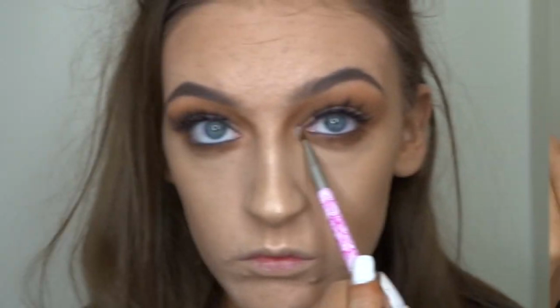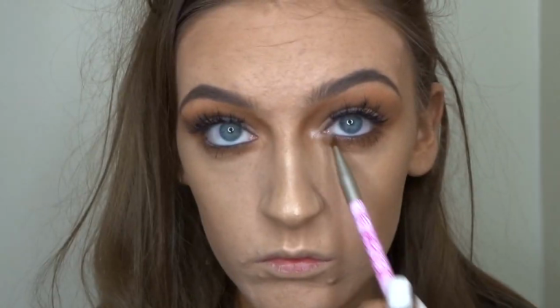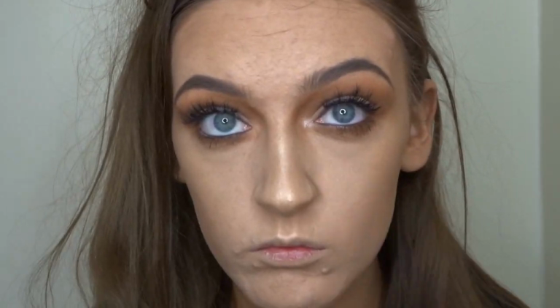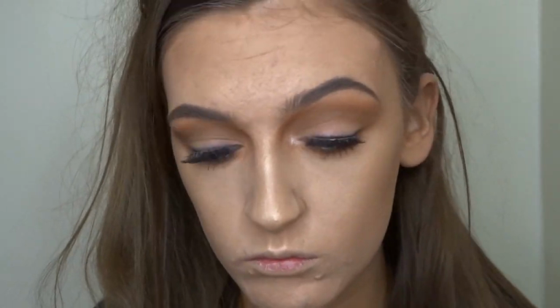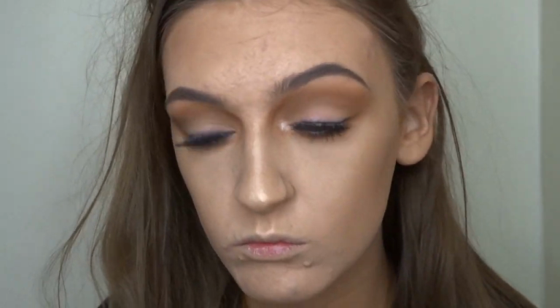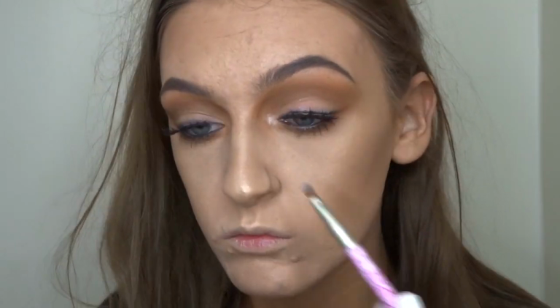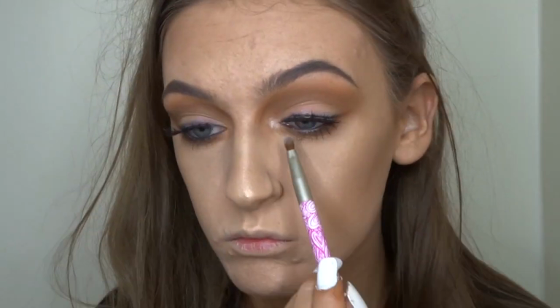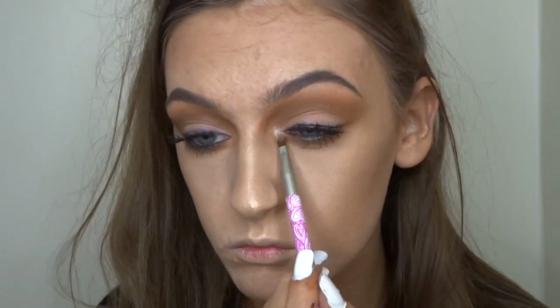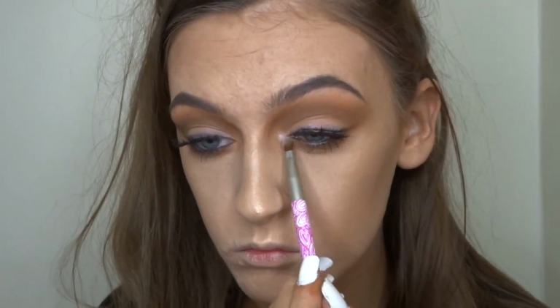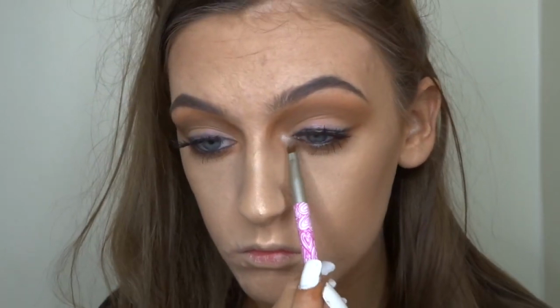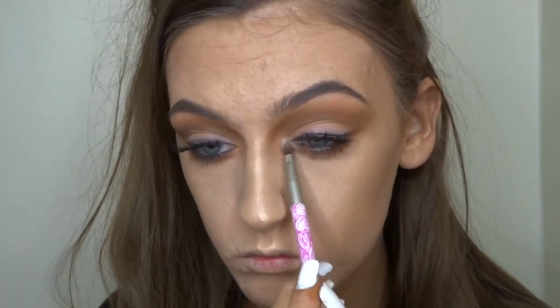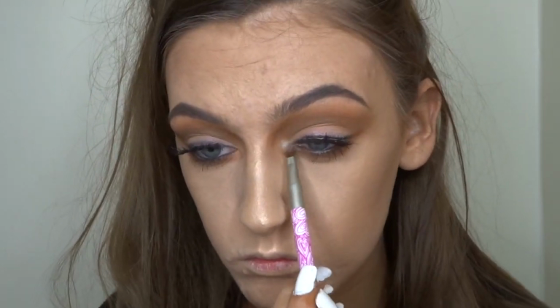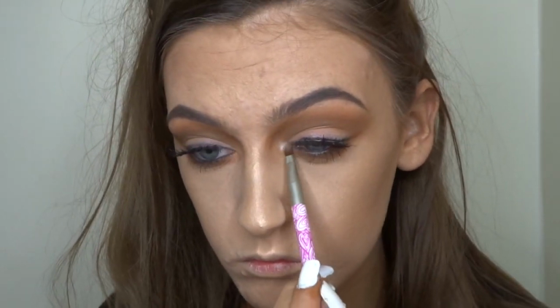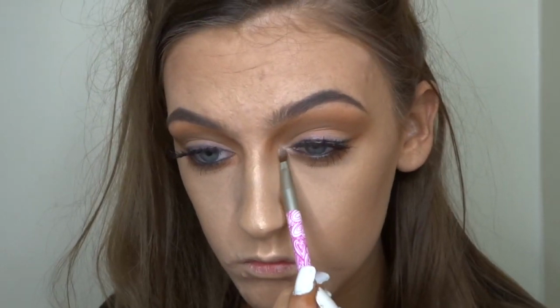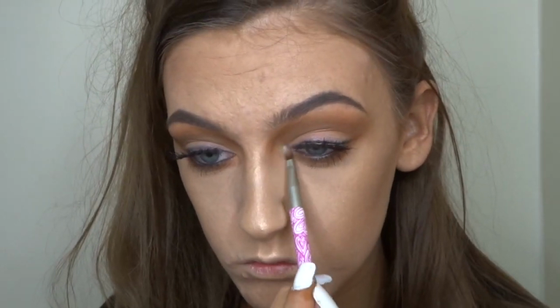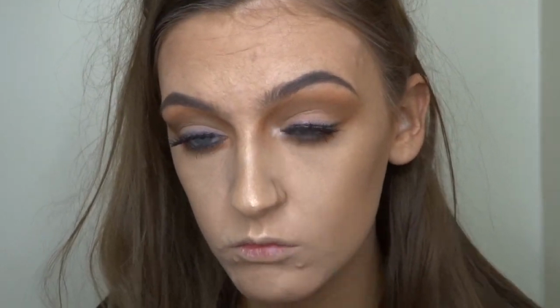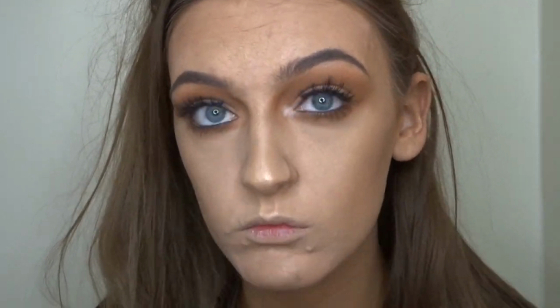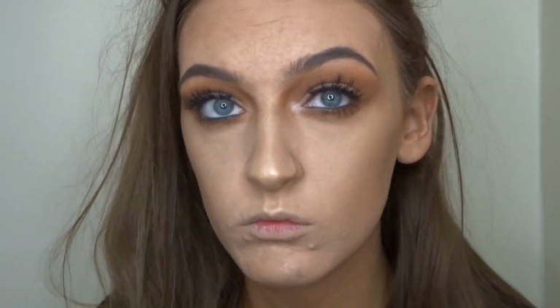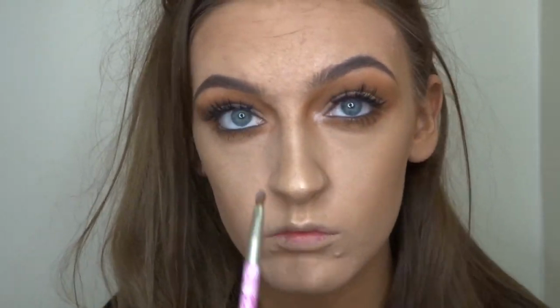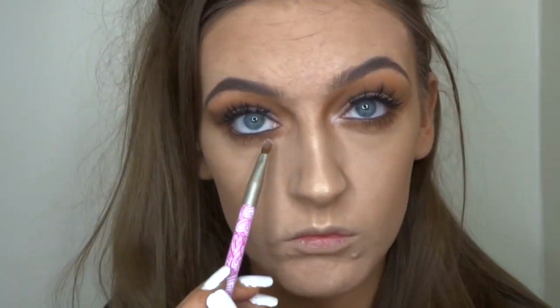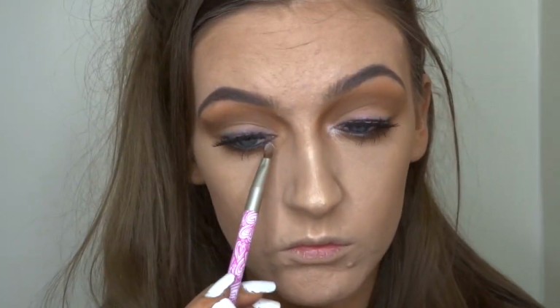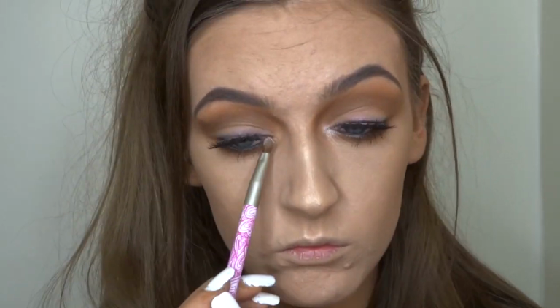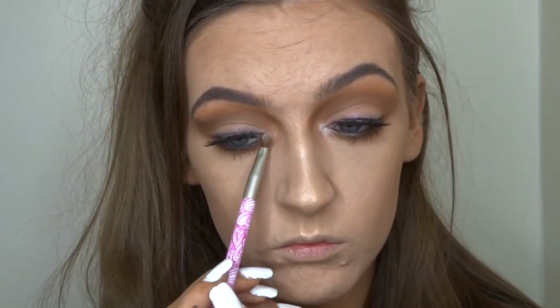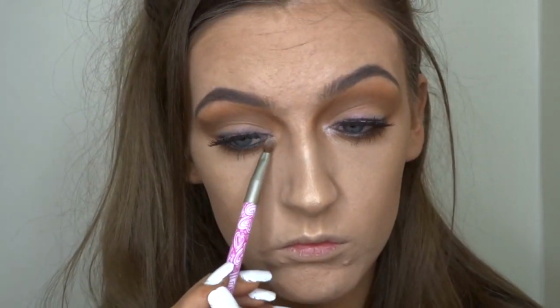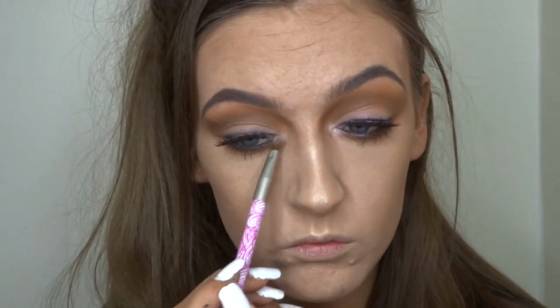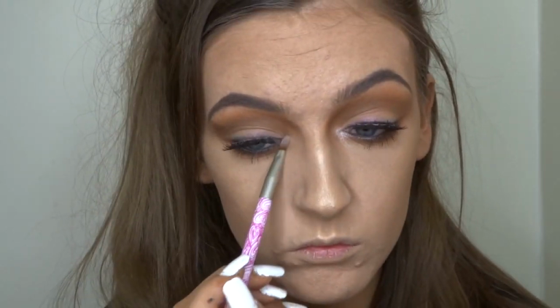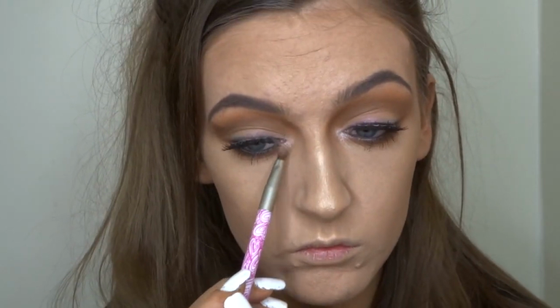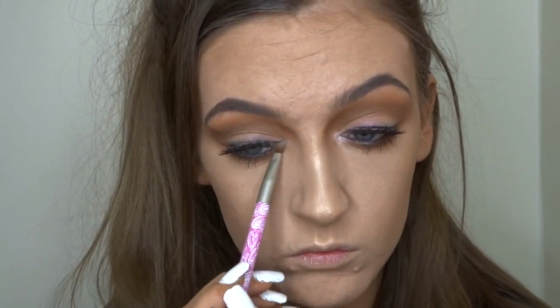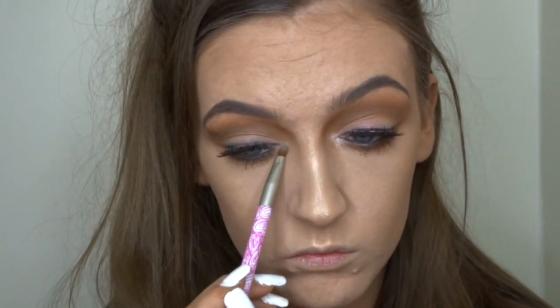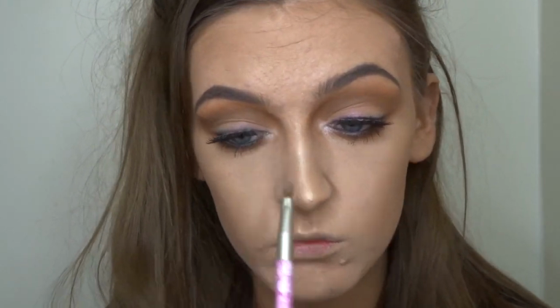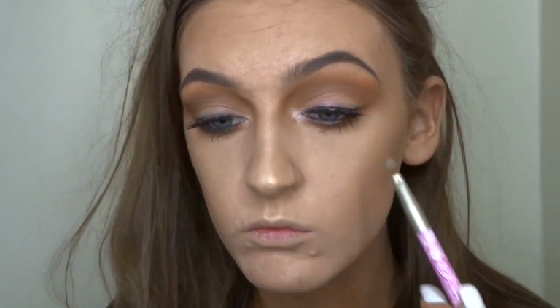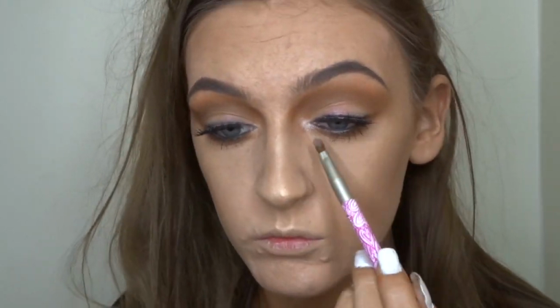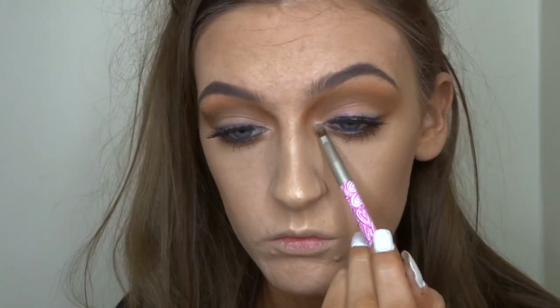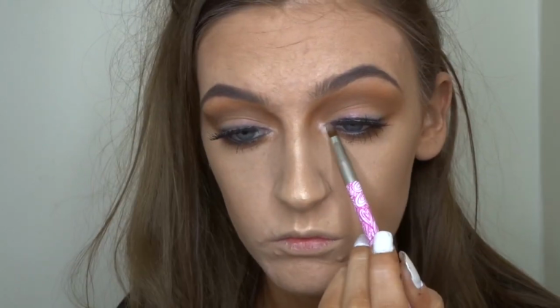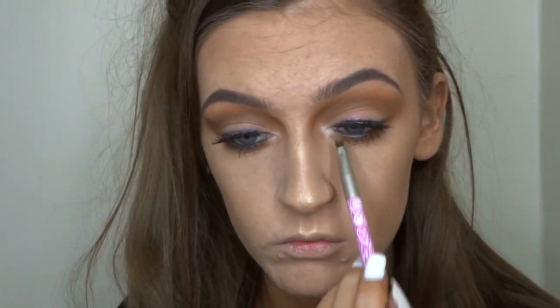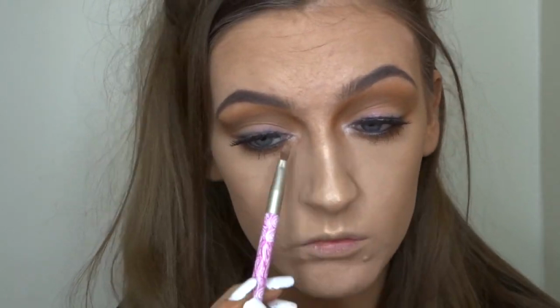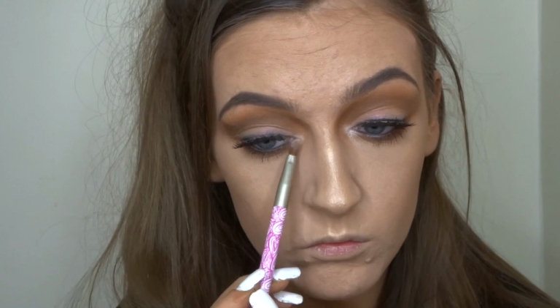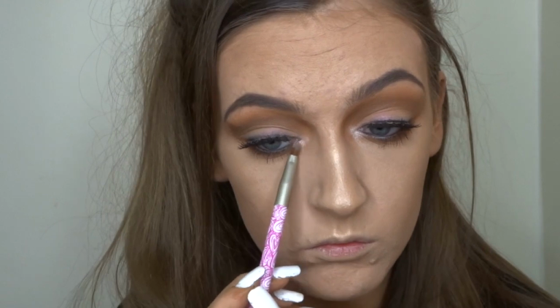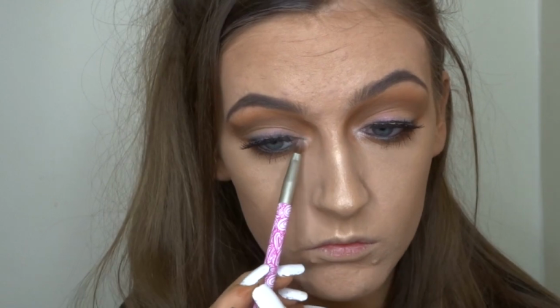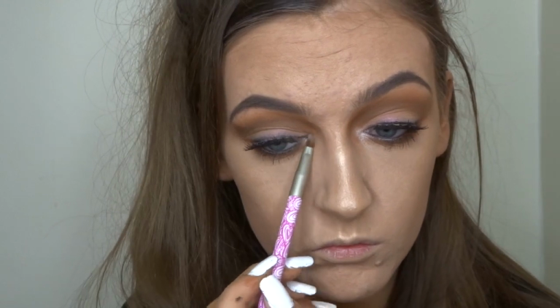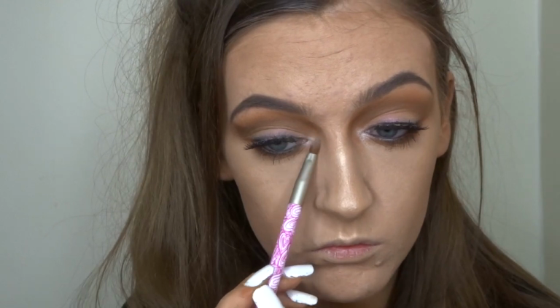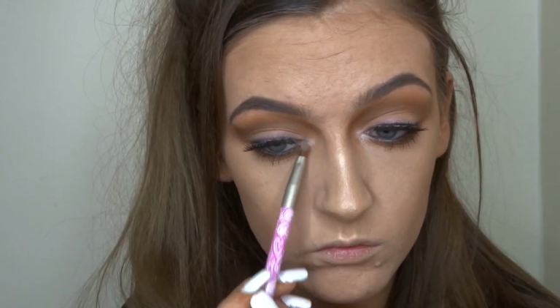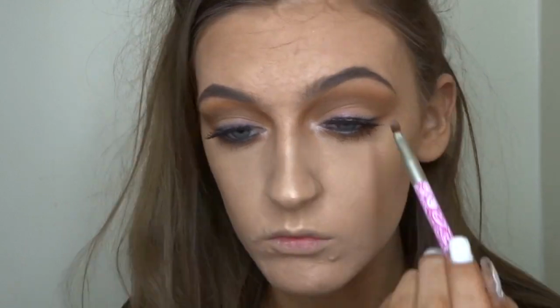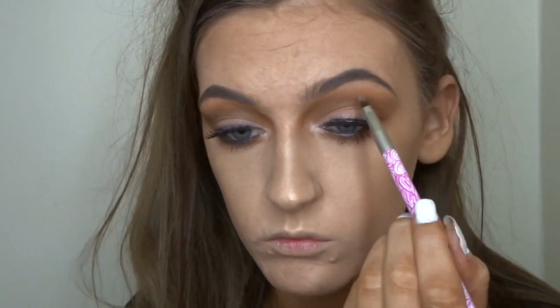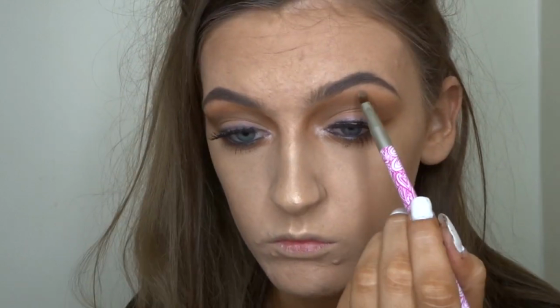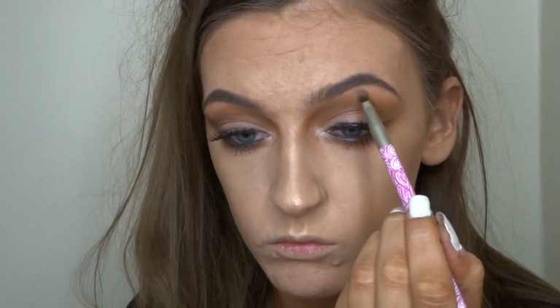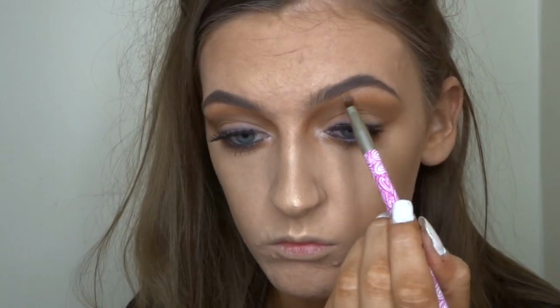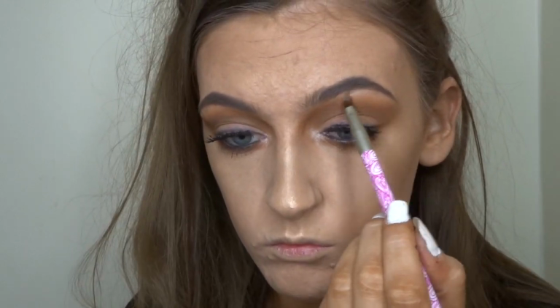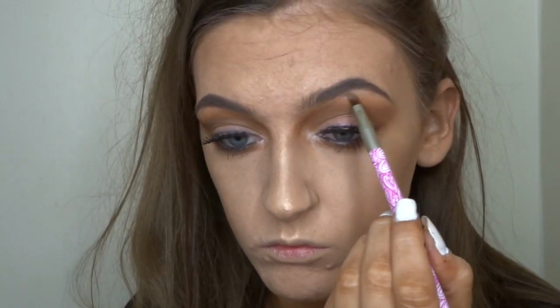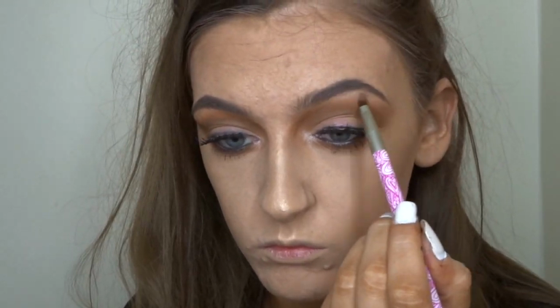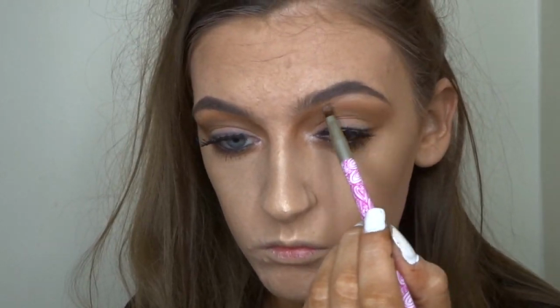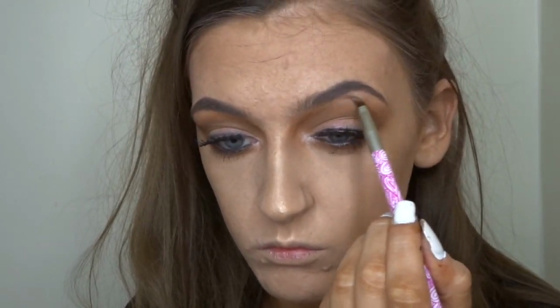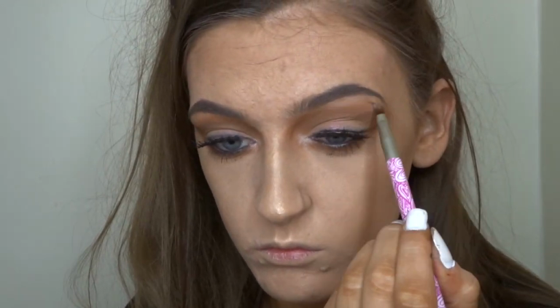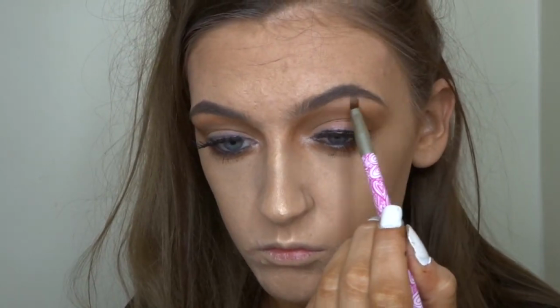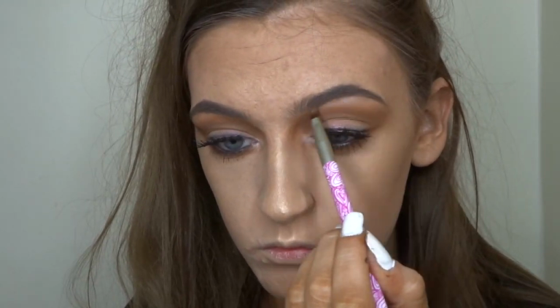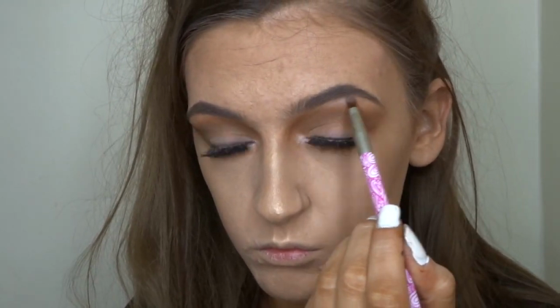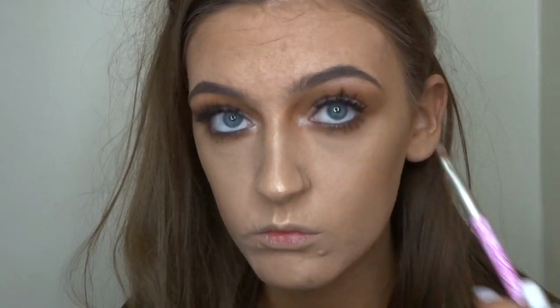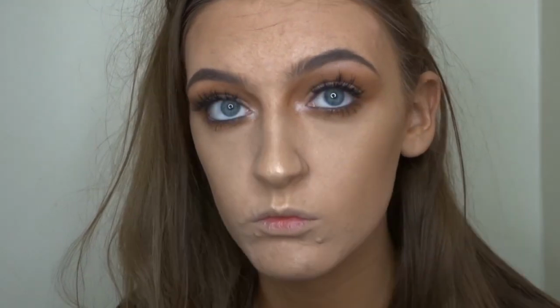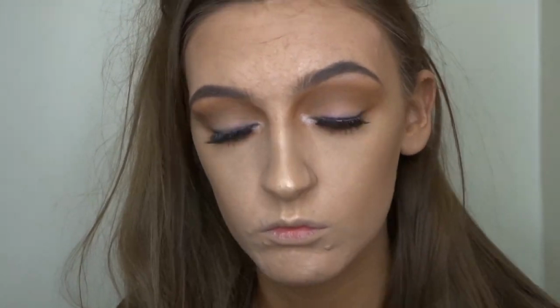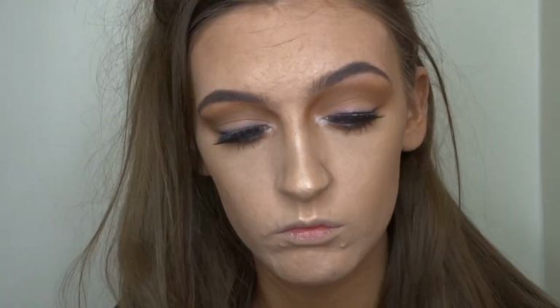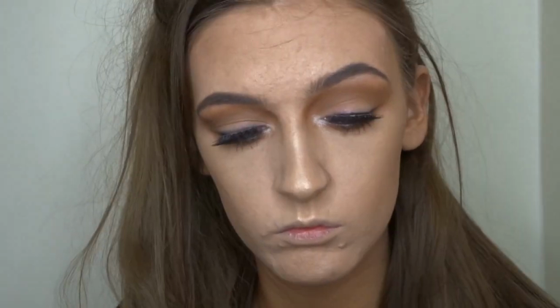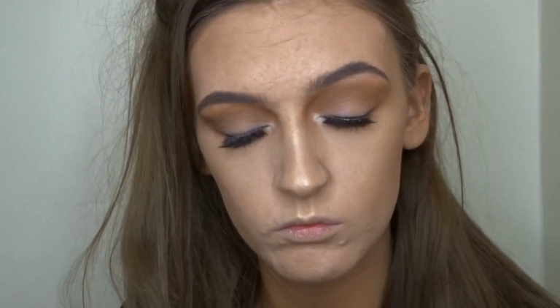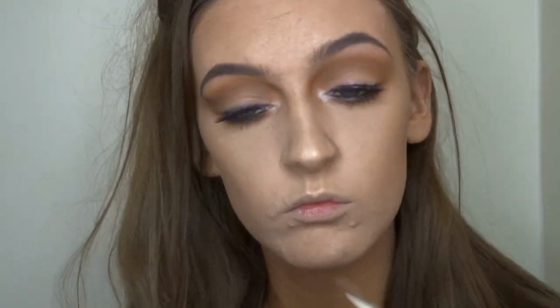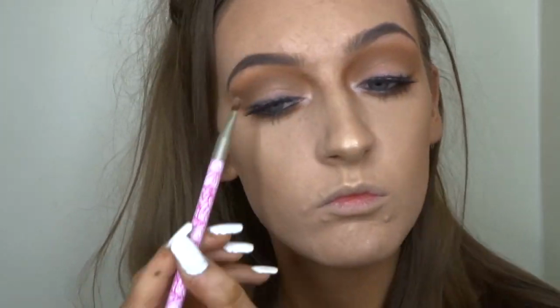Then I'm just taking the shade Snow from the same Glow Kit and I'm just going to run that in my inner corners and to highlight my brow bone.